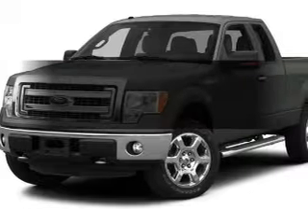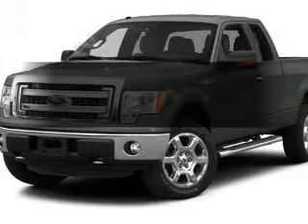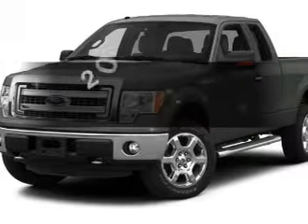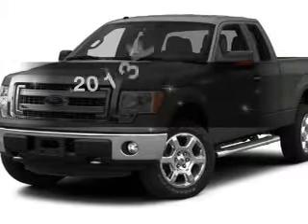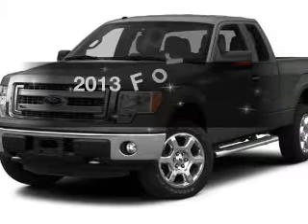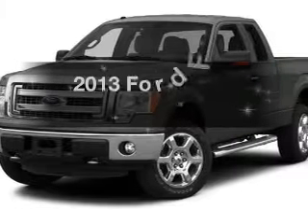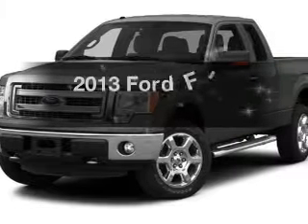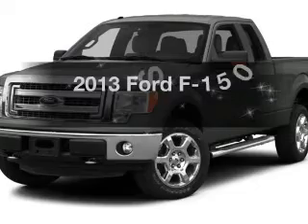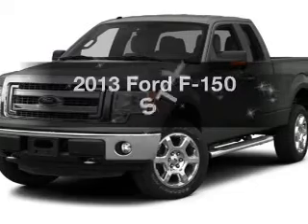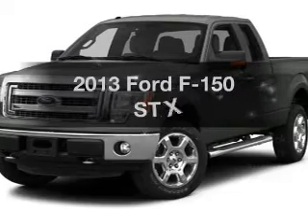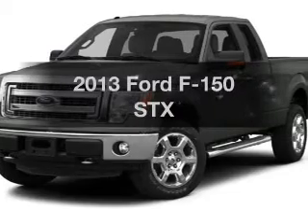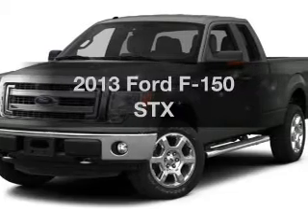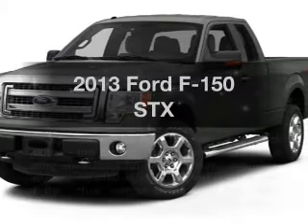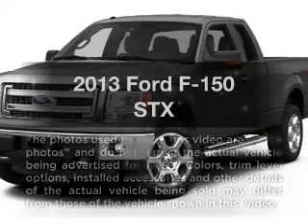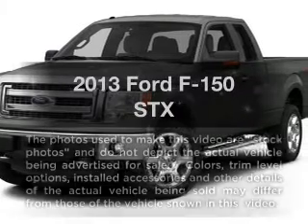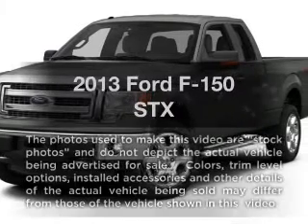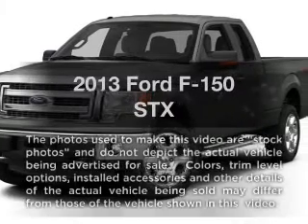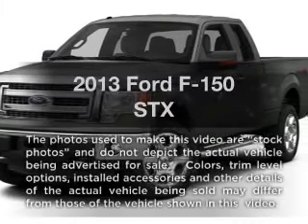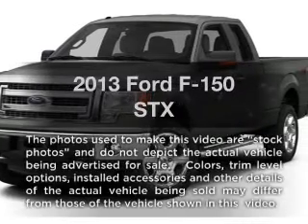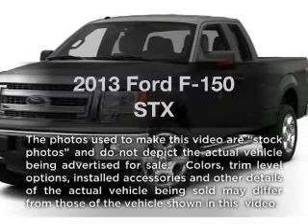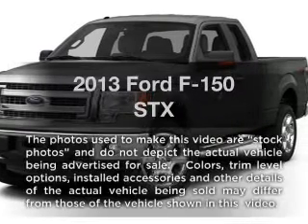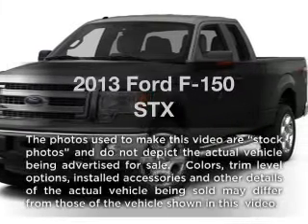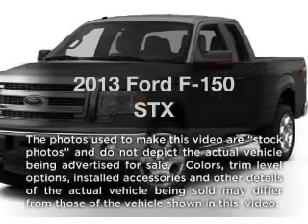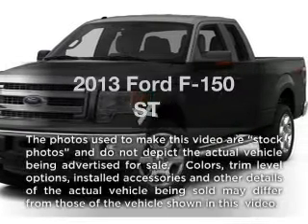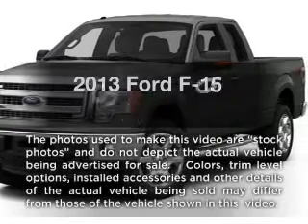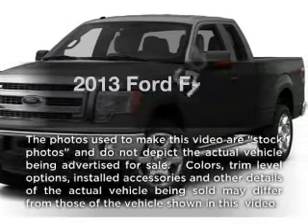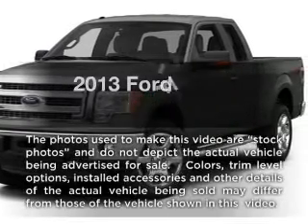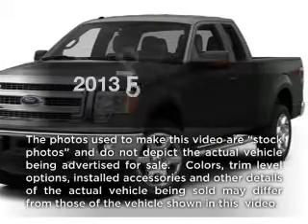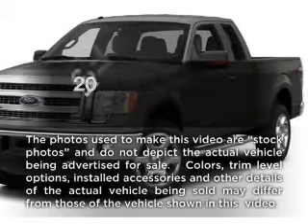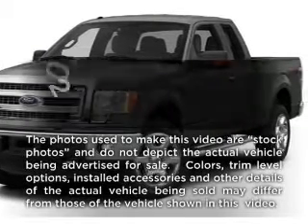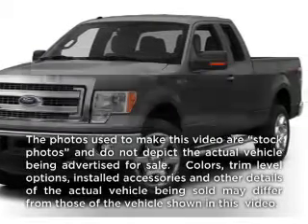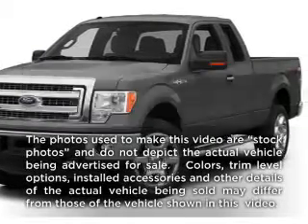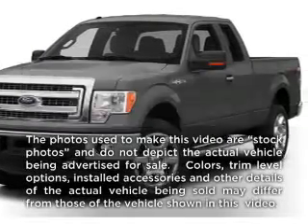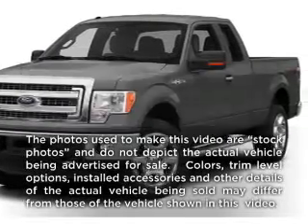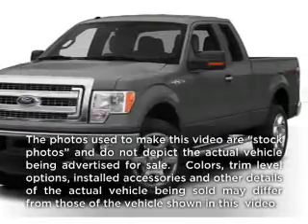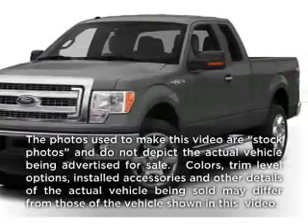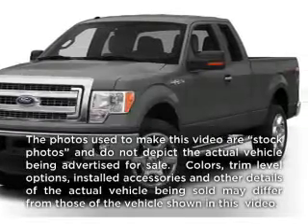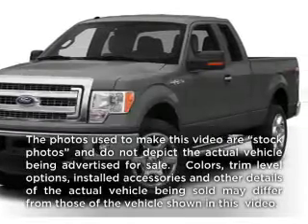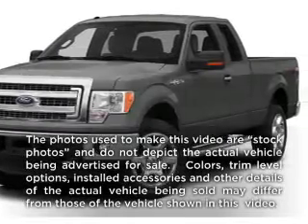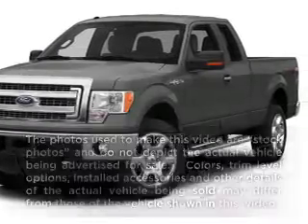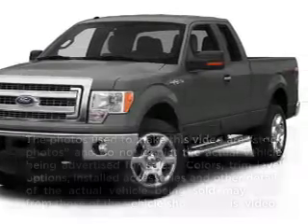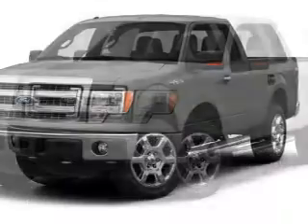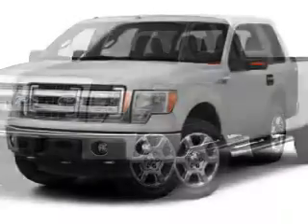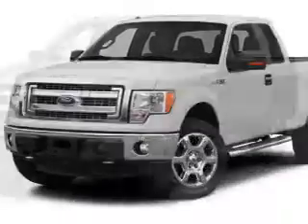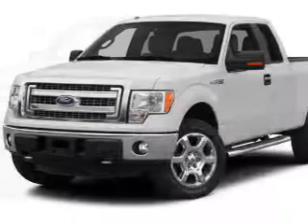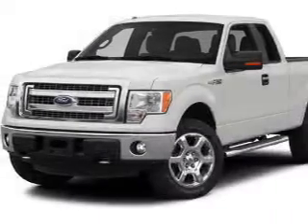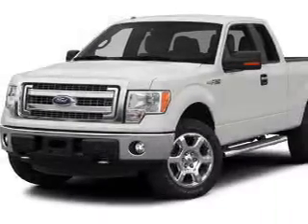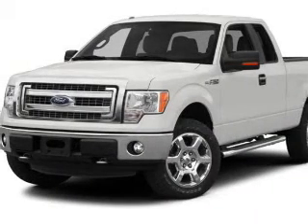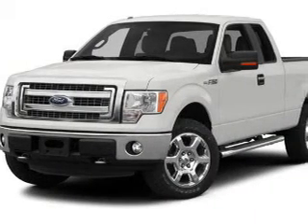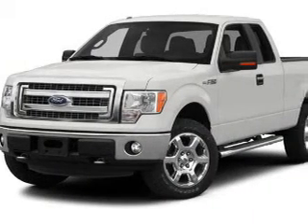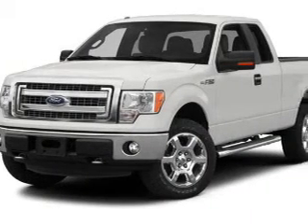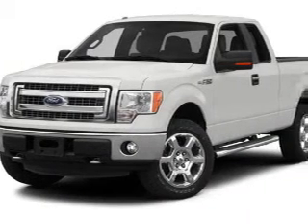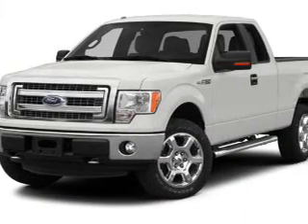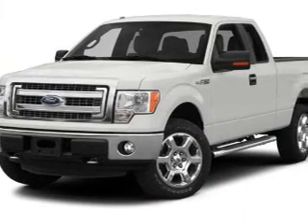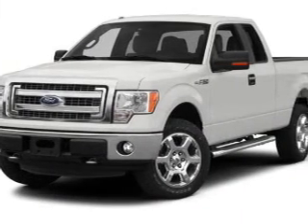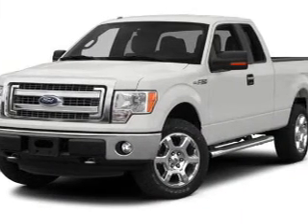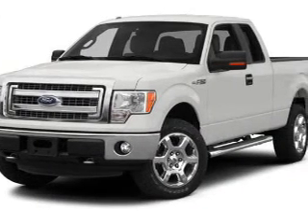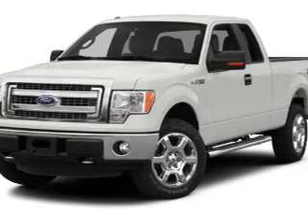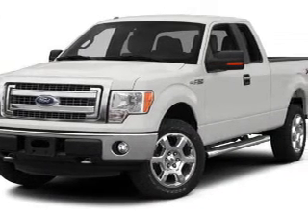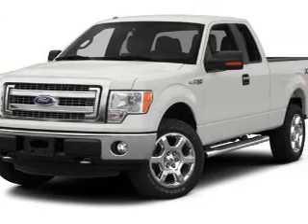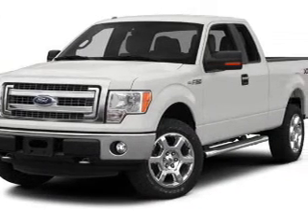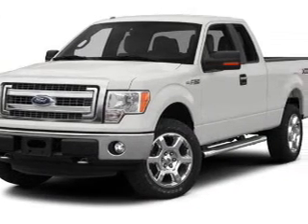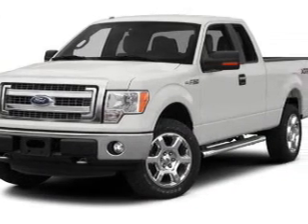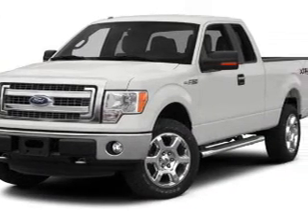Presenting the 2013 Ford F-150, everything you need under one roof with this great vehicle.